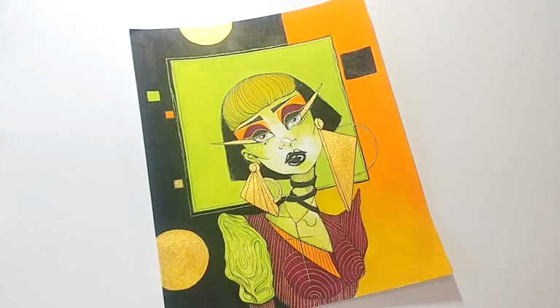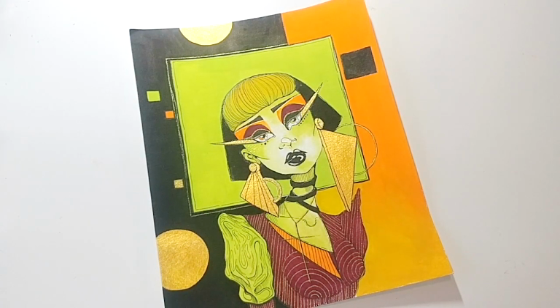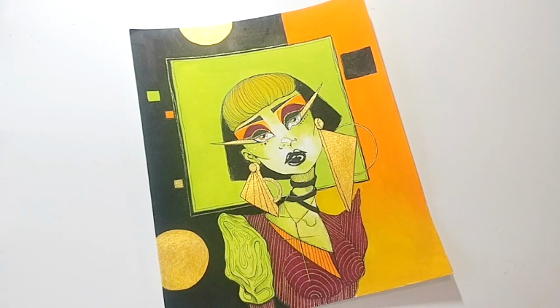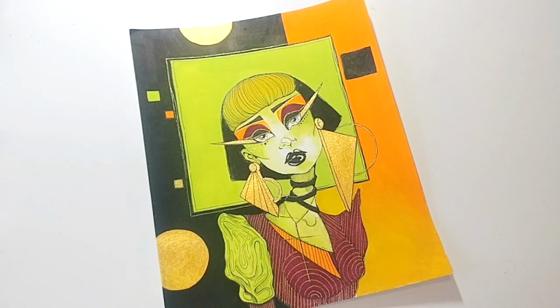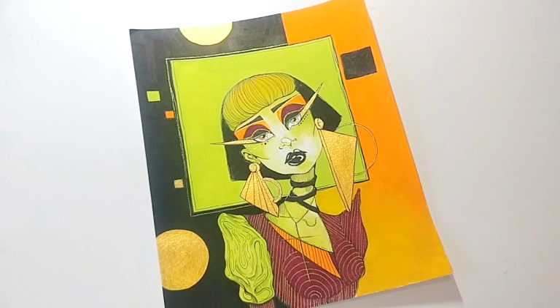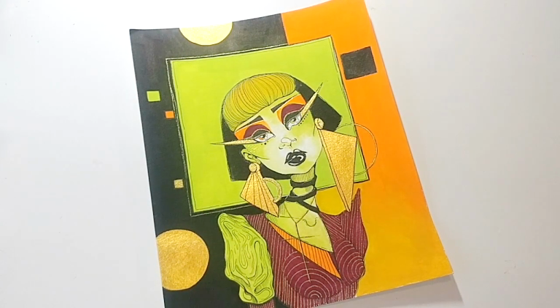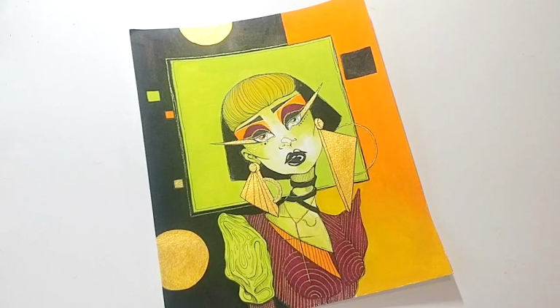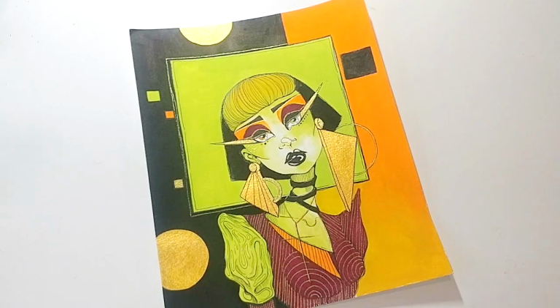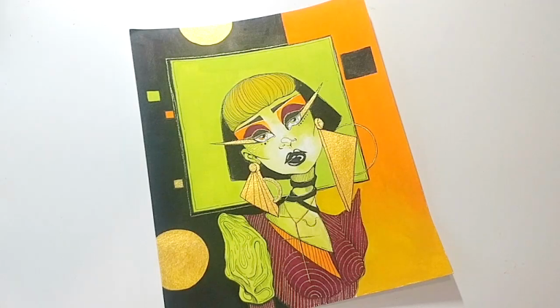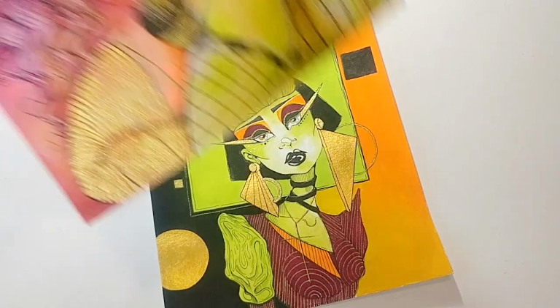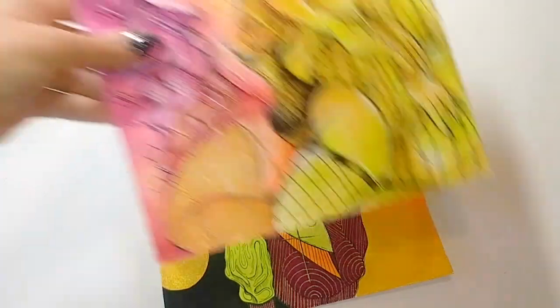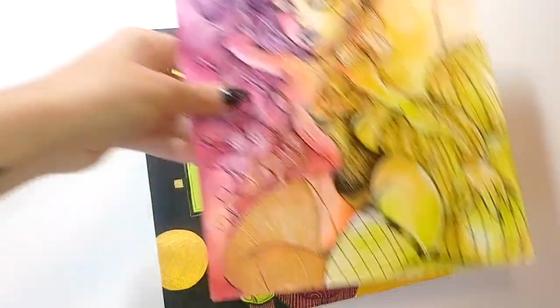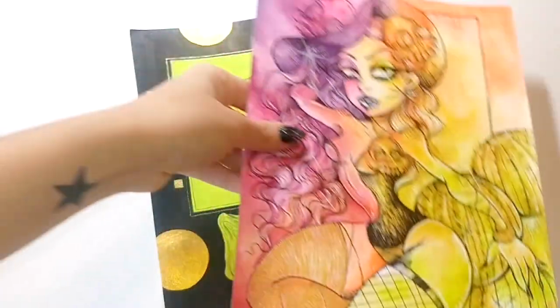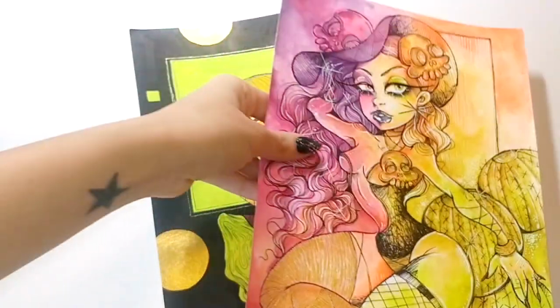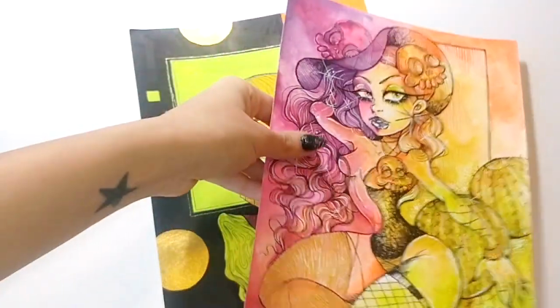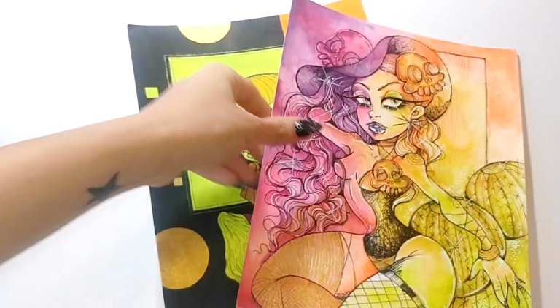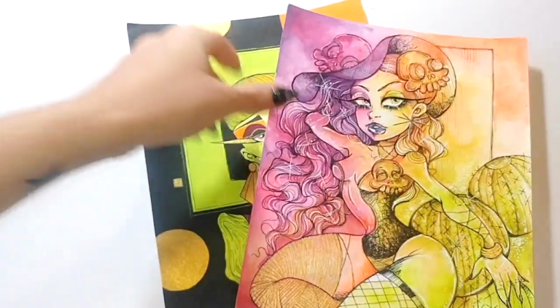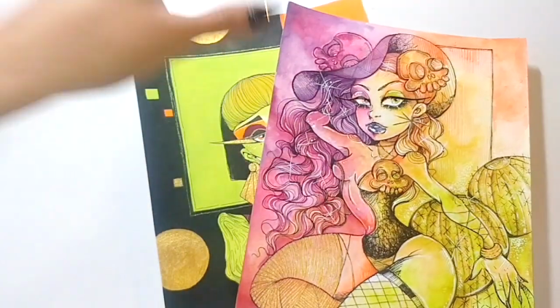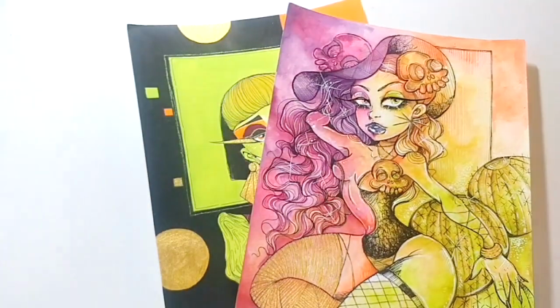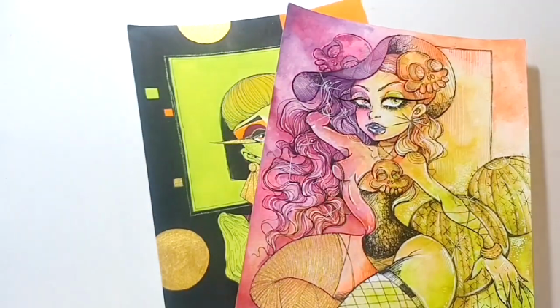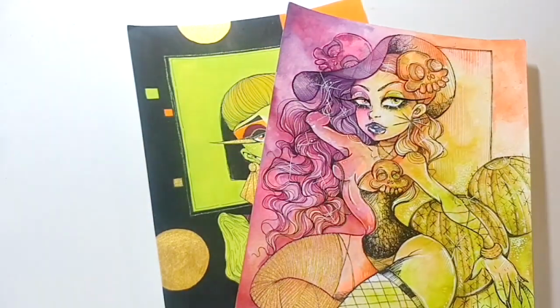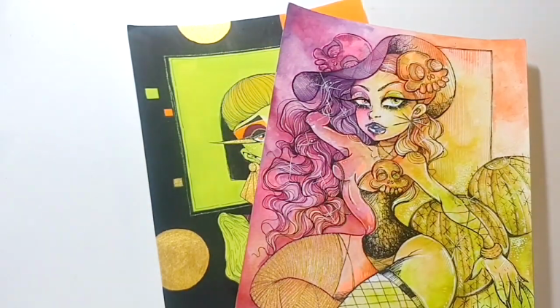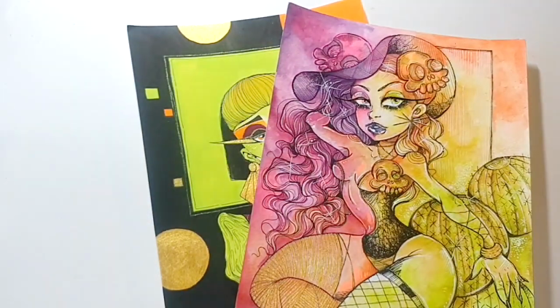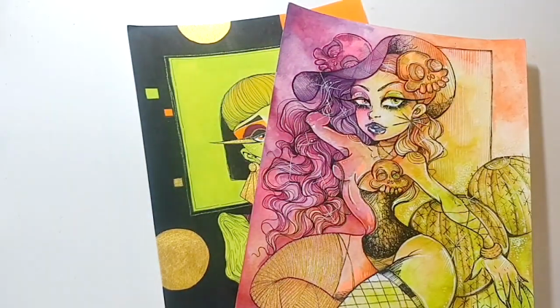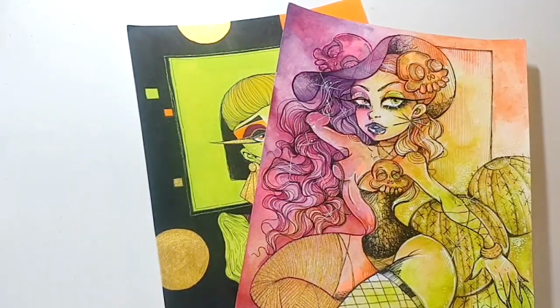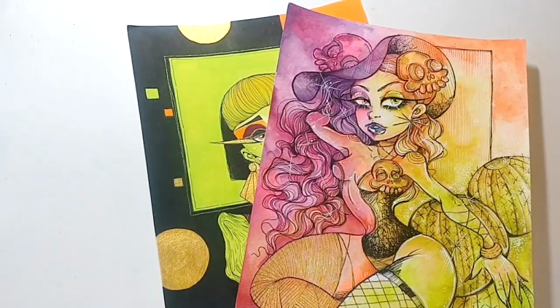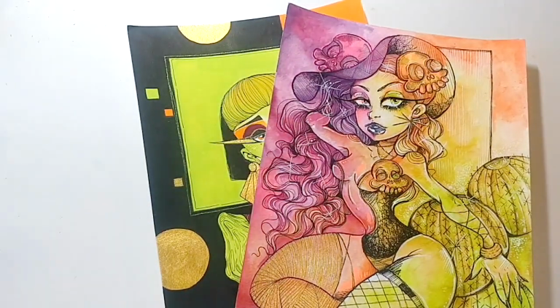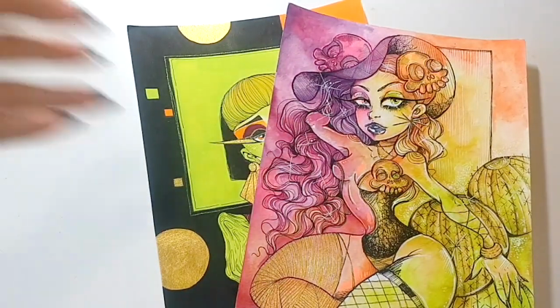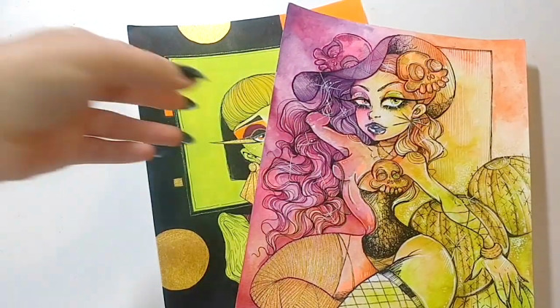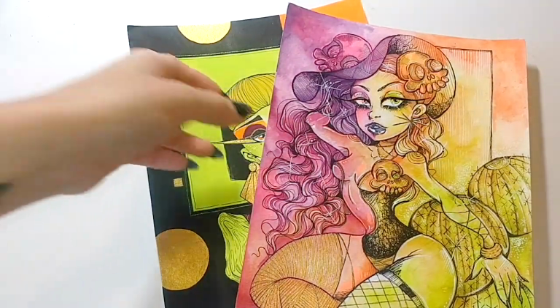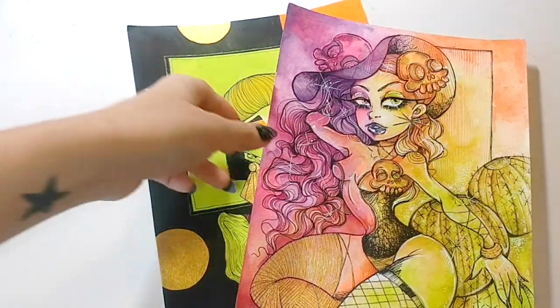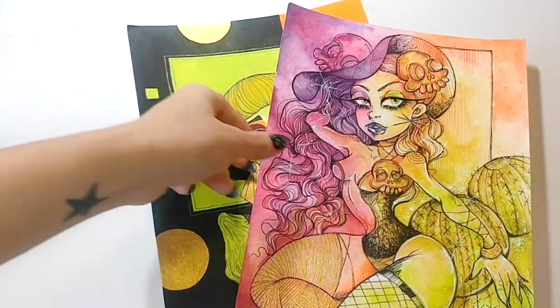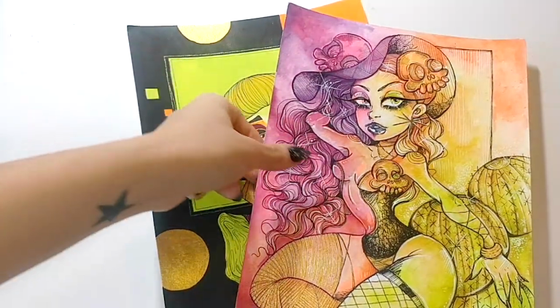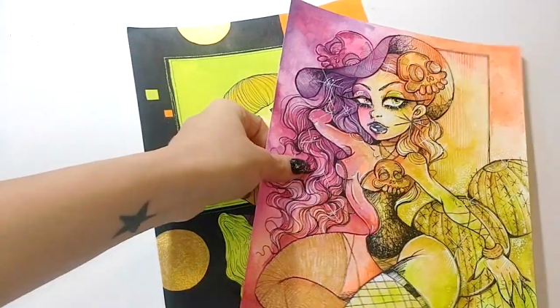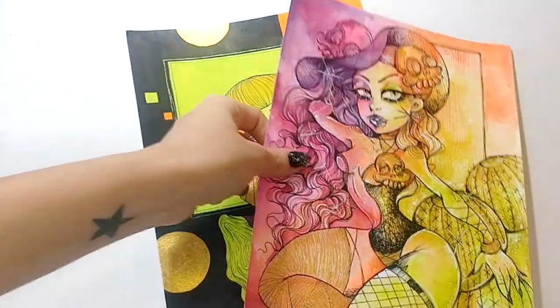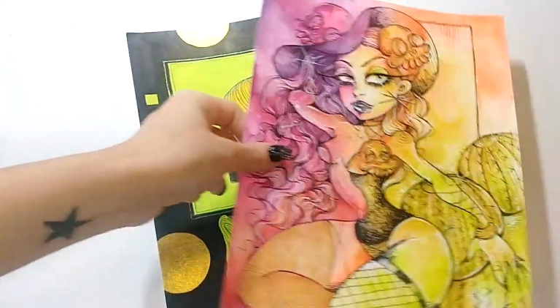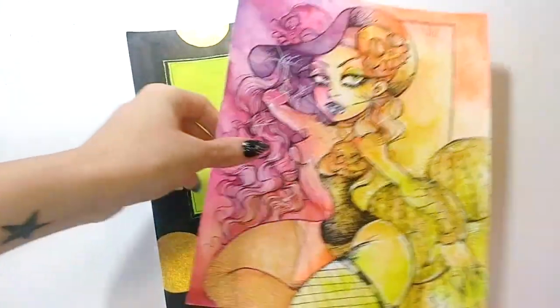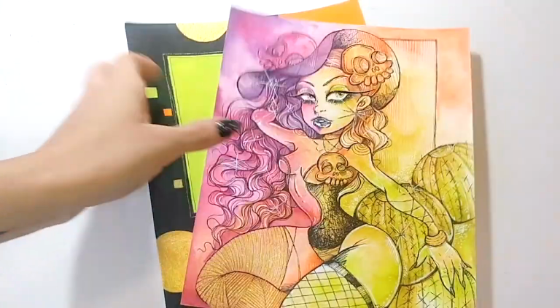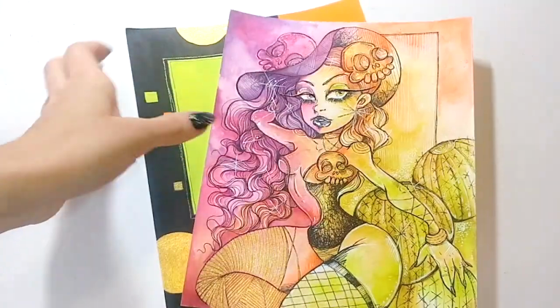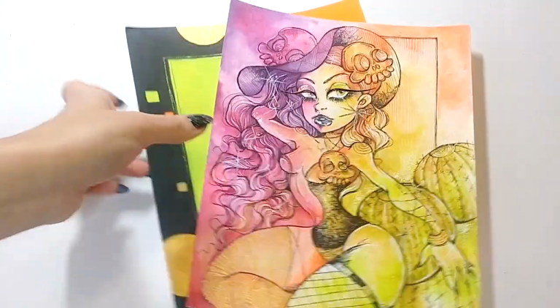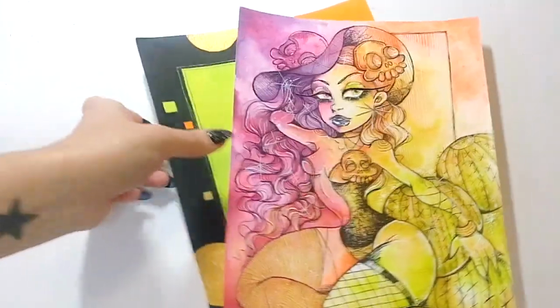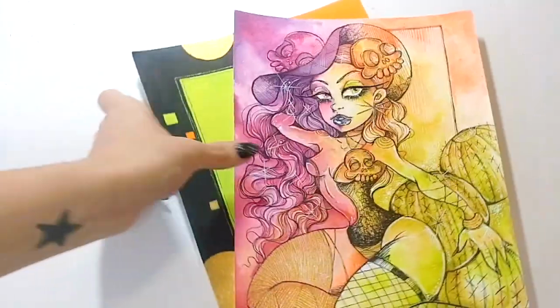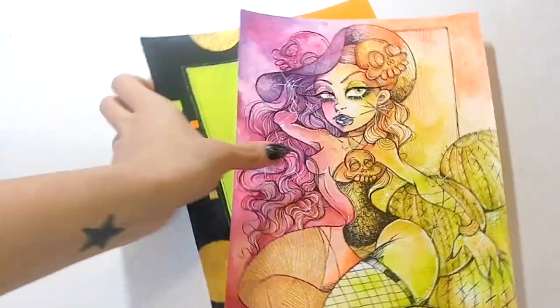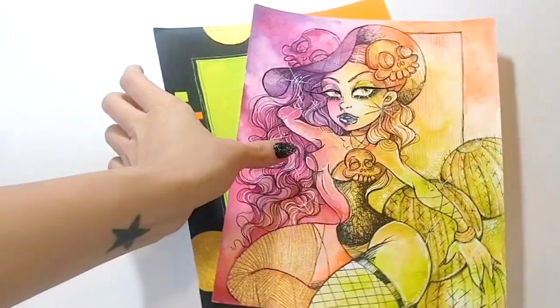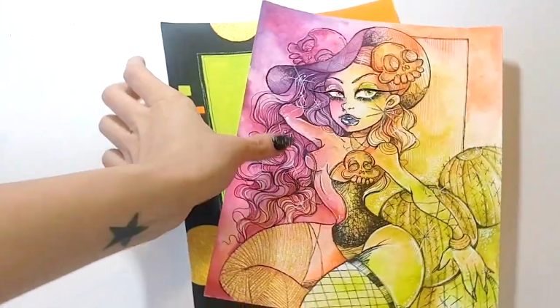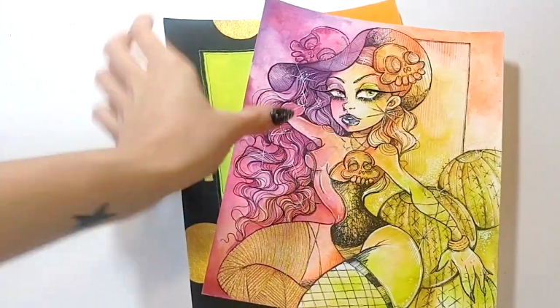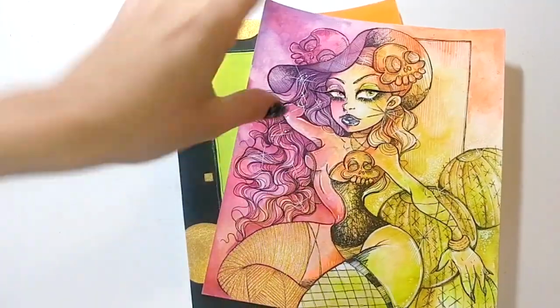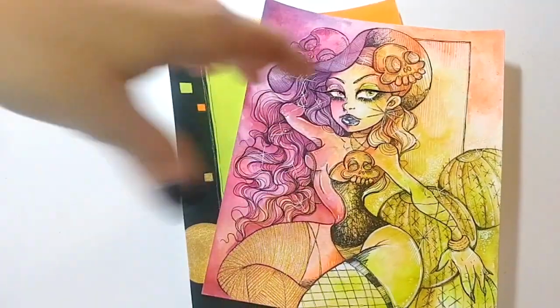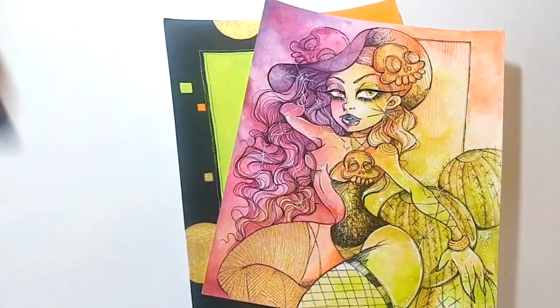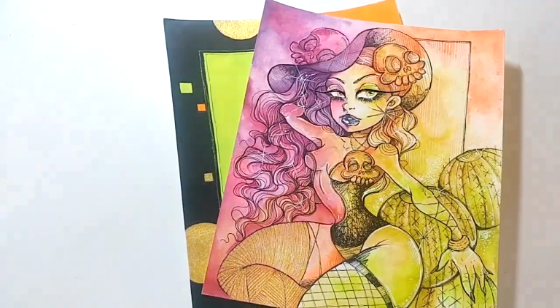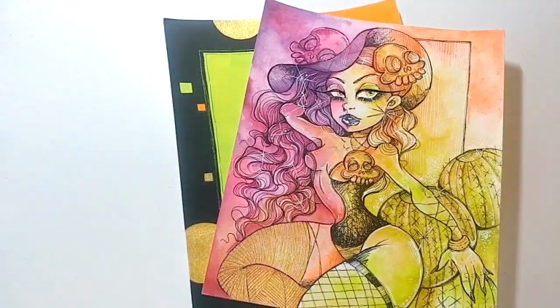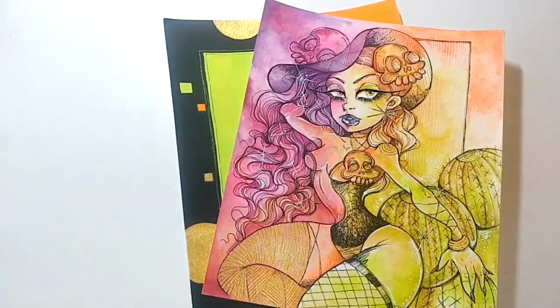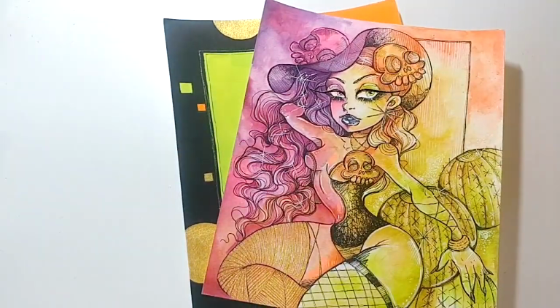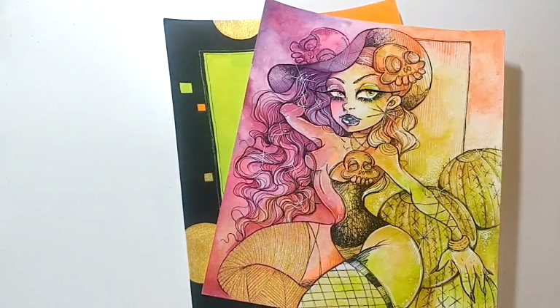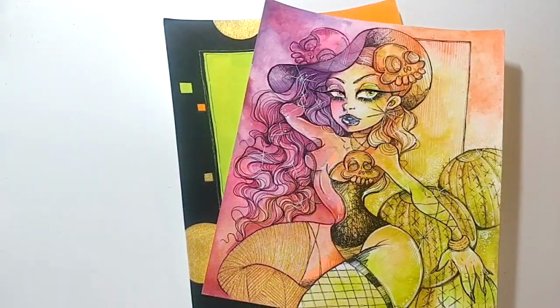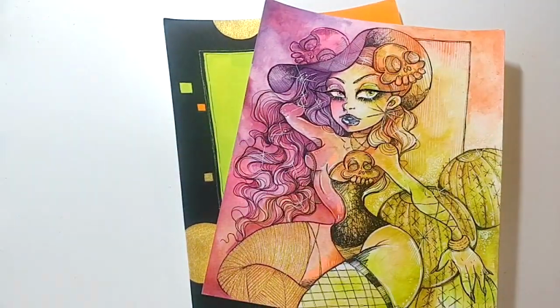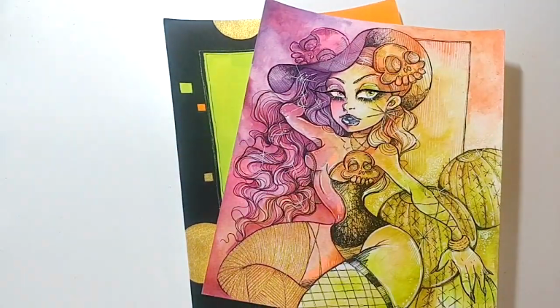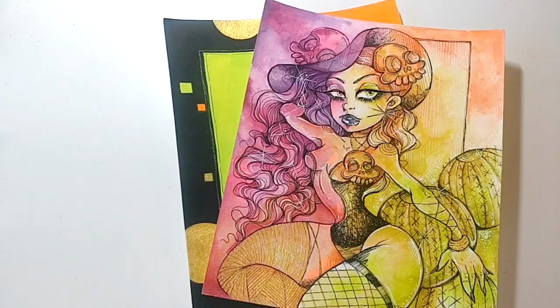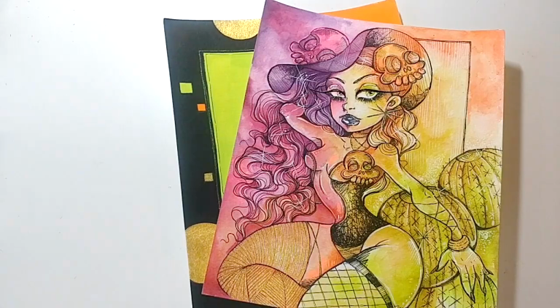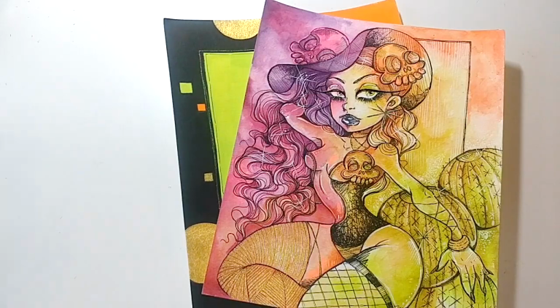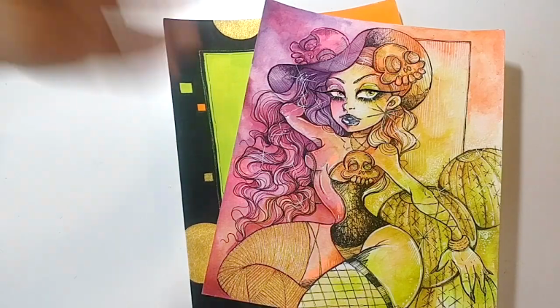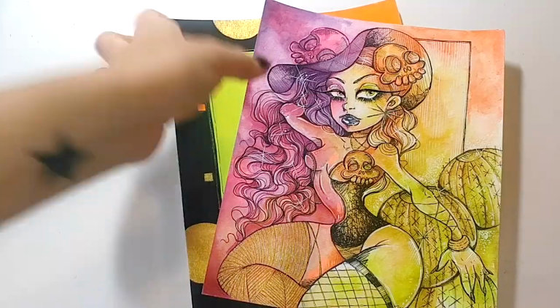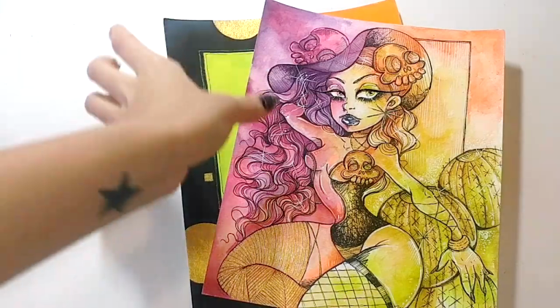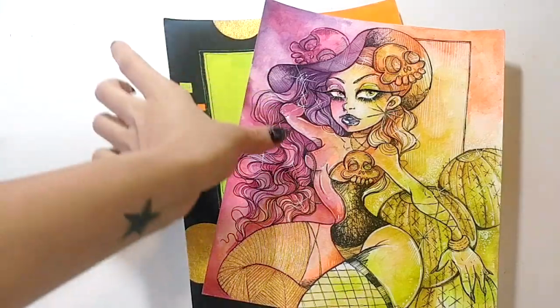Both of these little ladies are on my Etsy shop if anyone wants to go grab them or add them to your favorites.